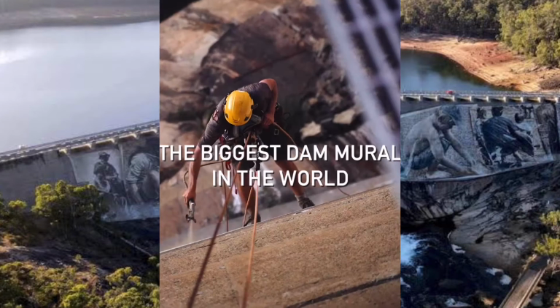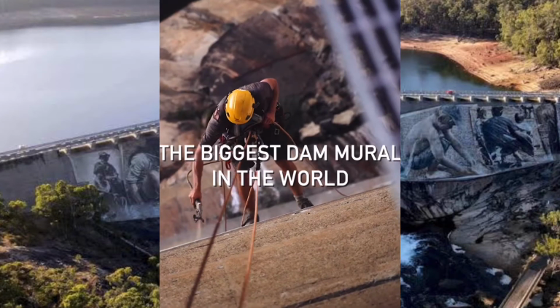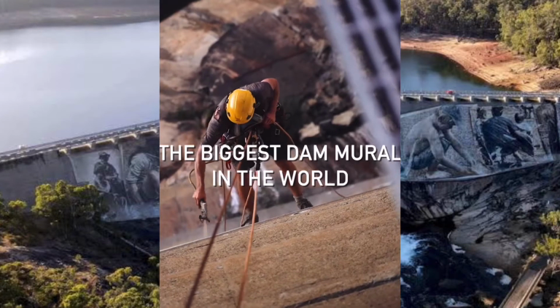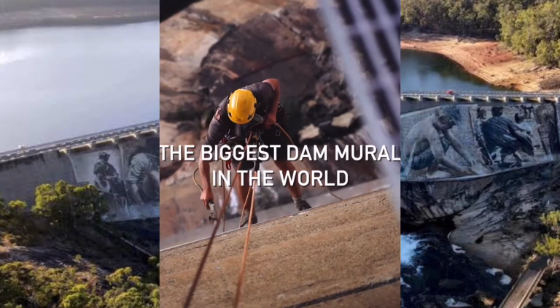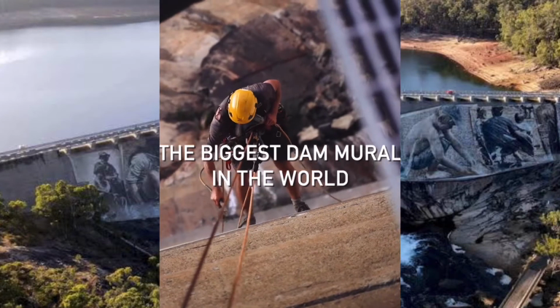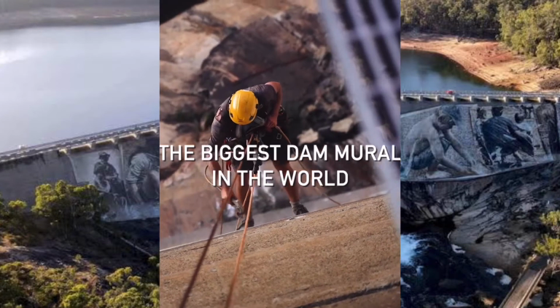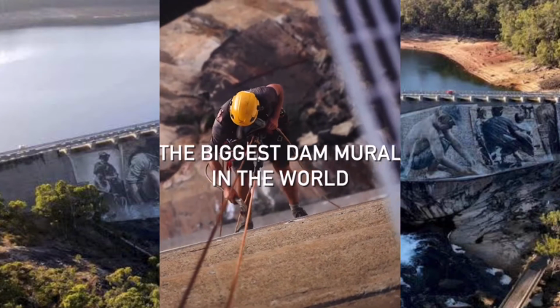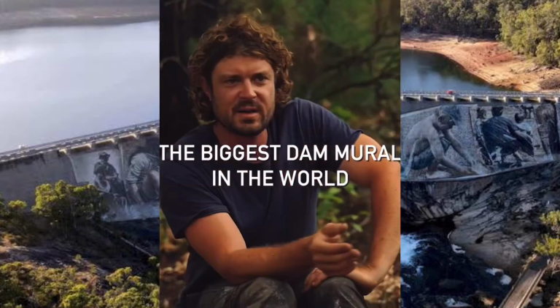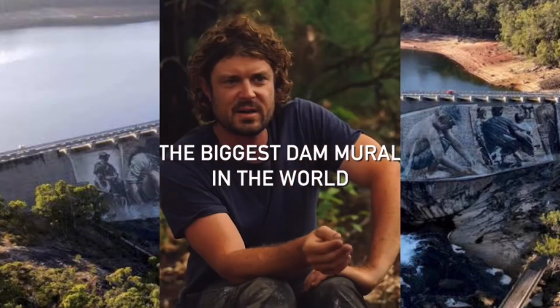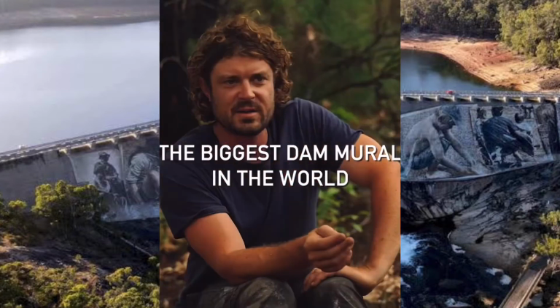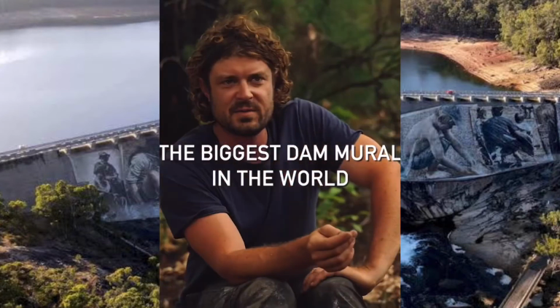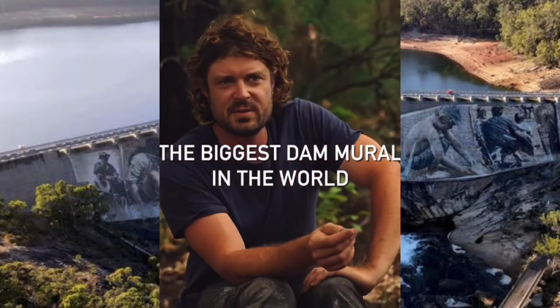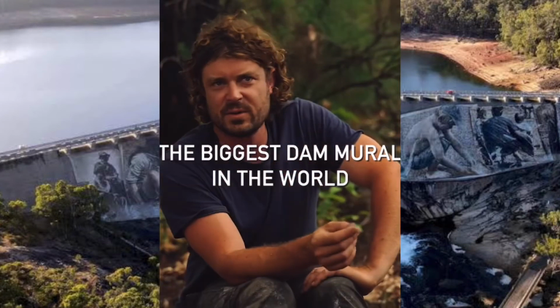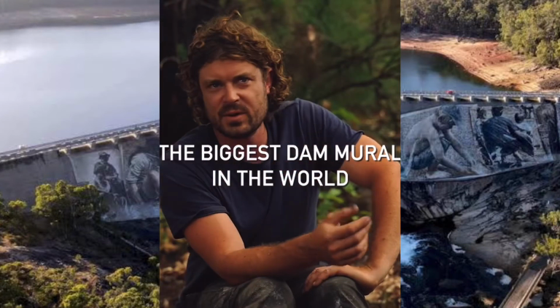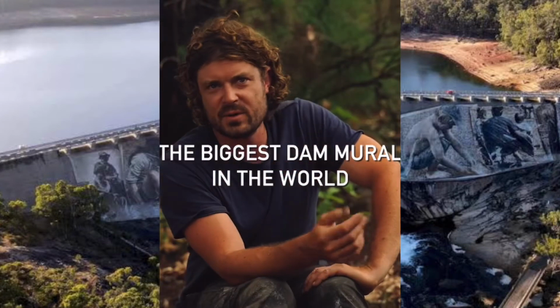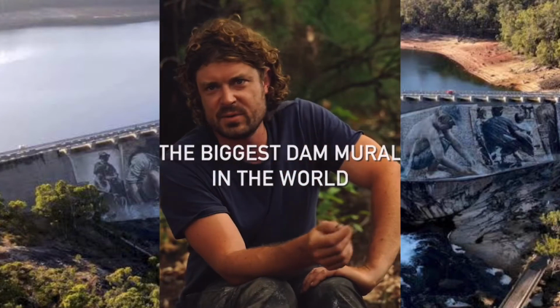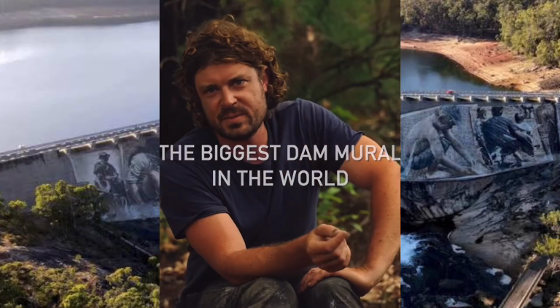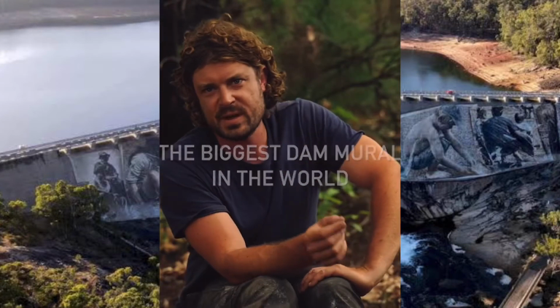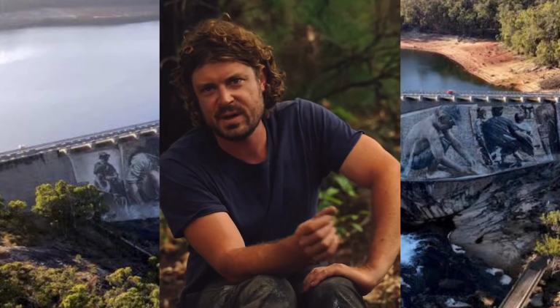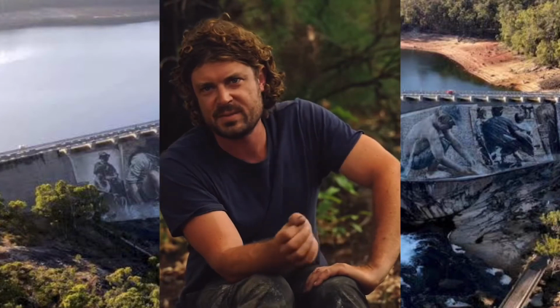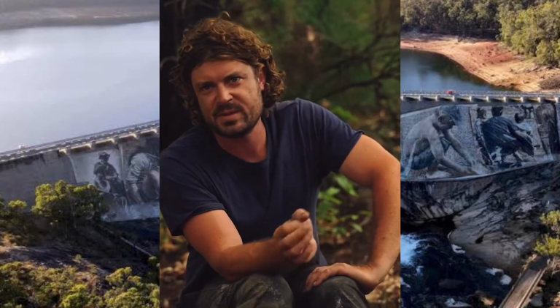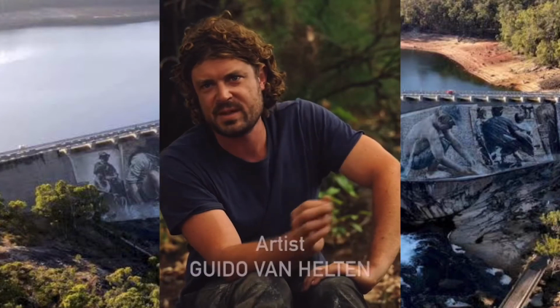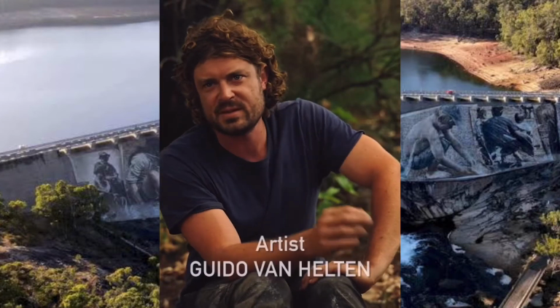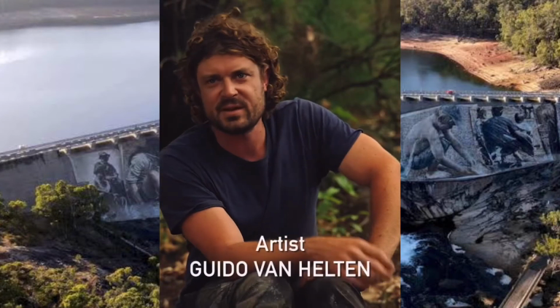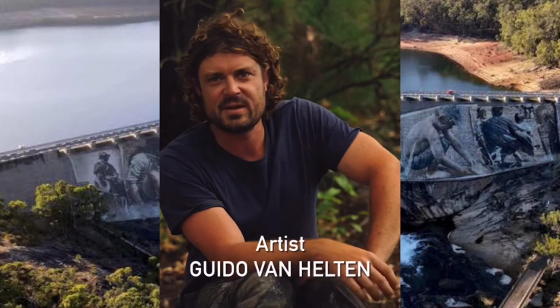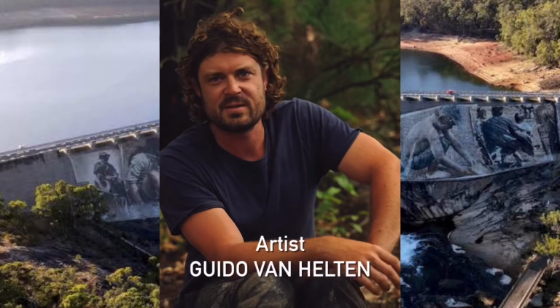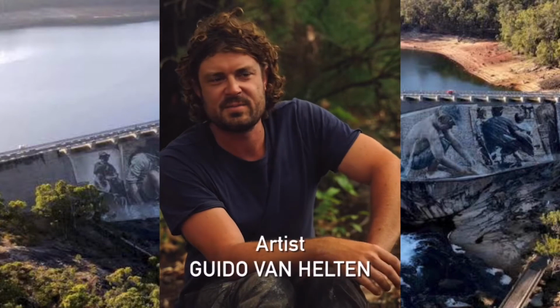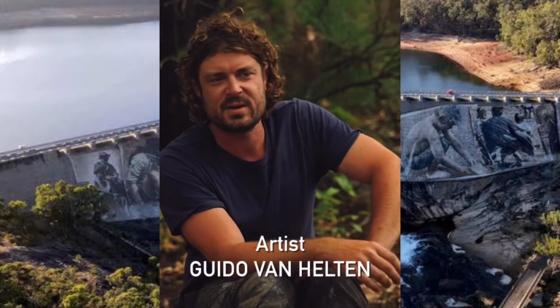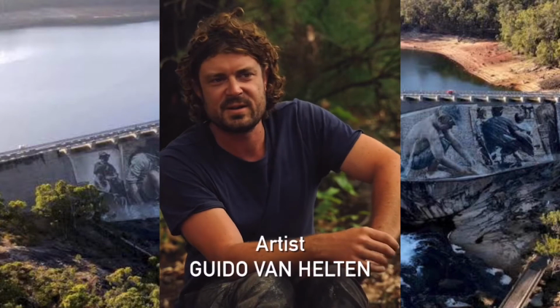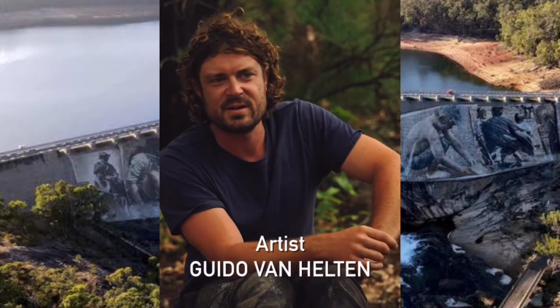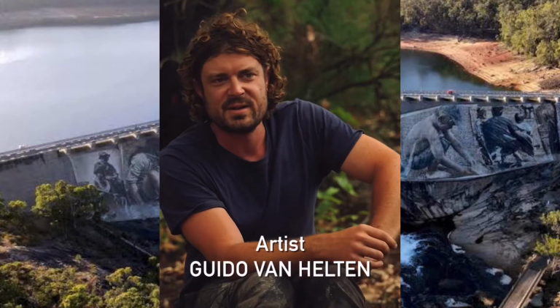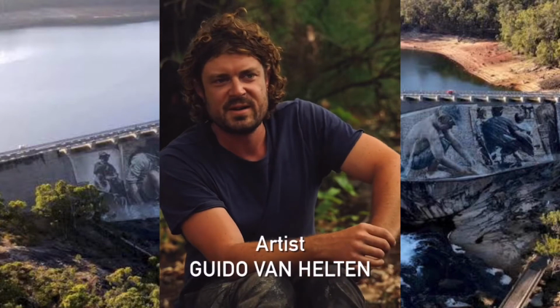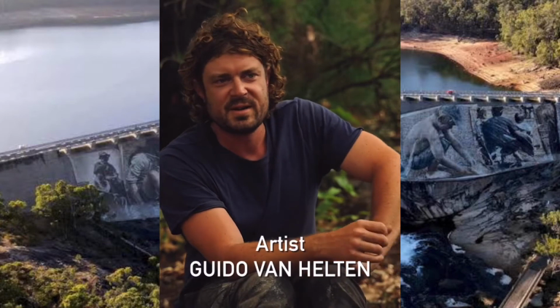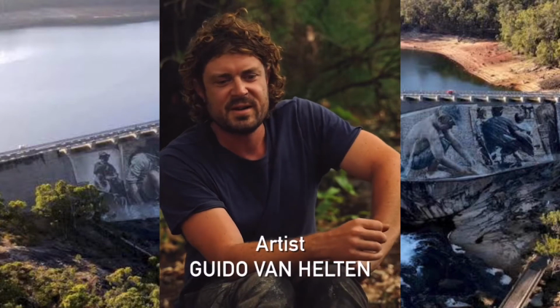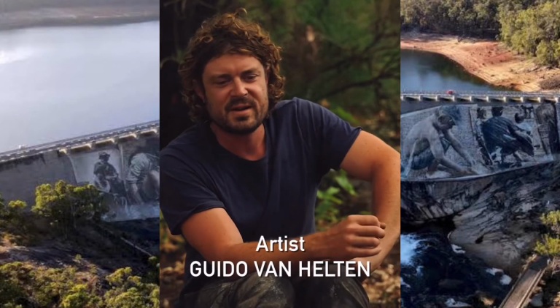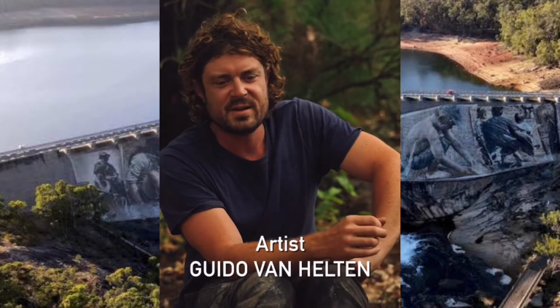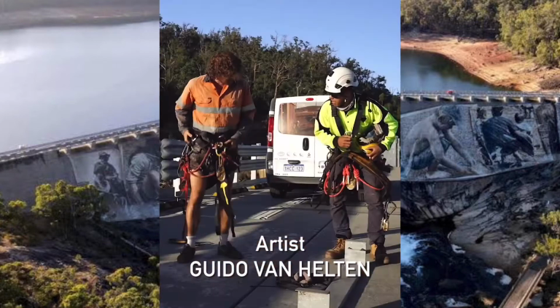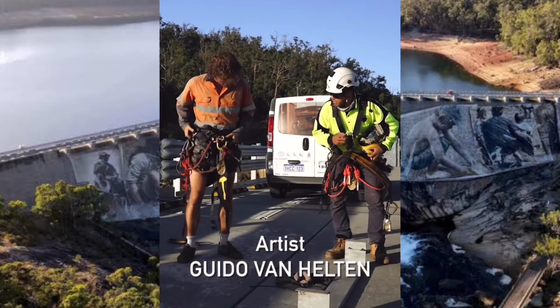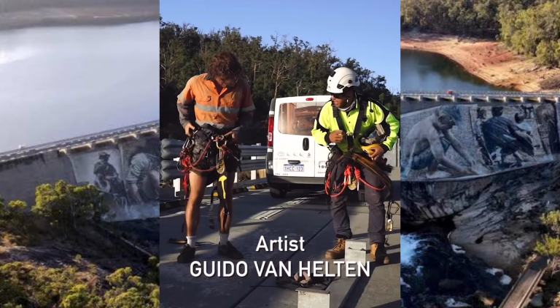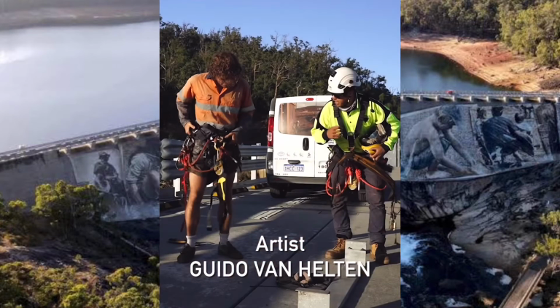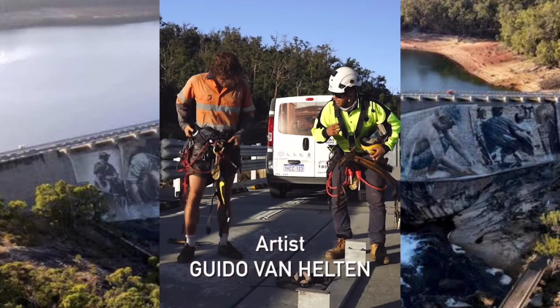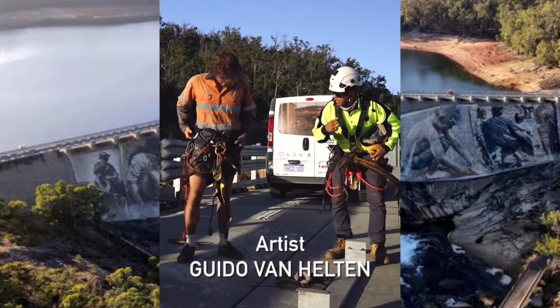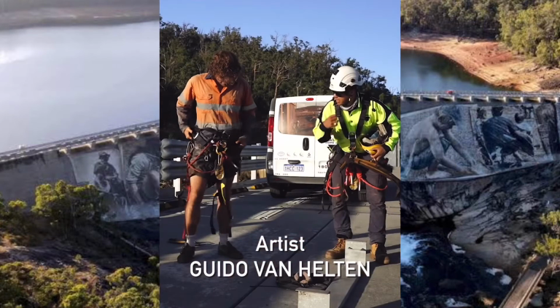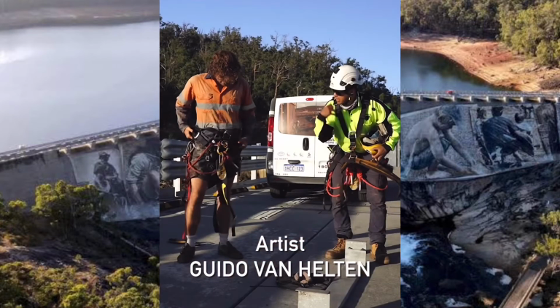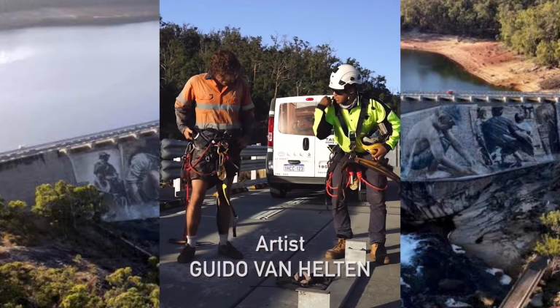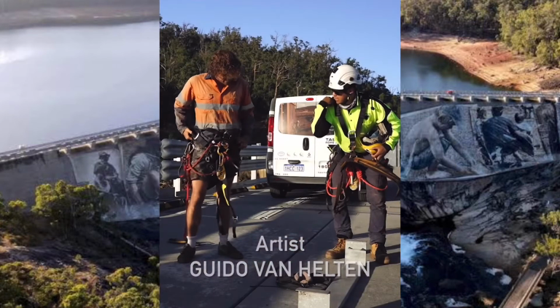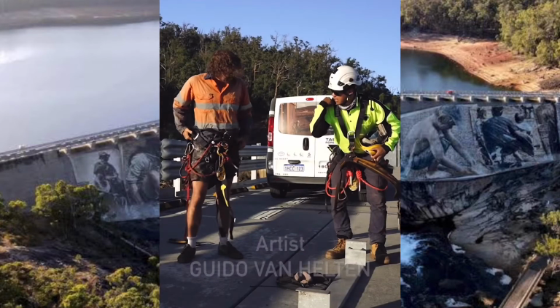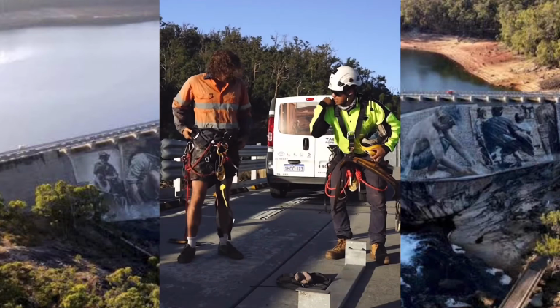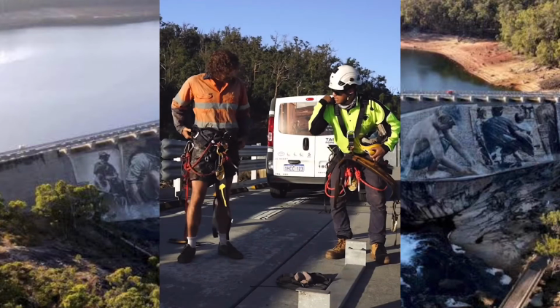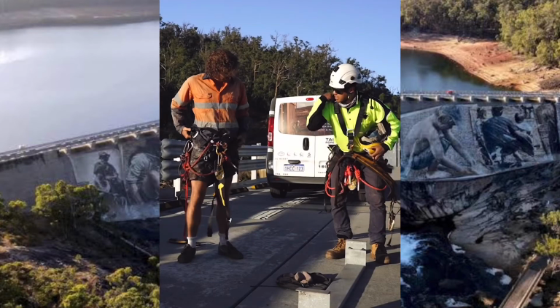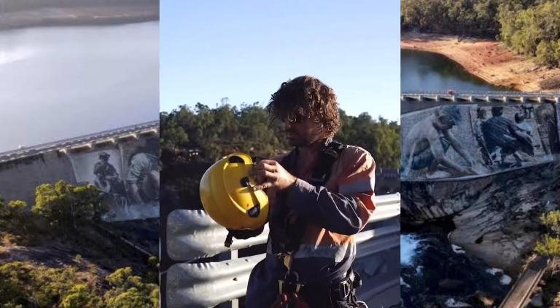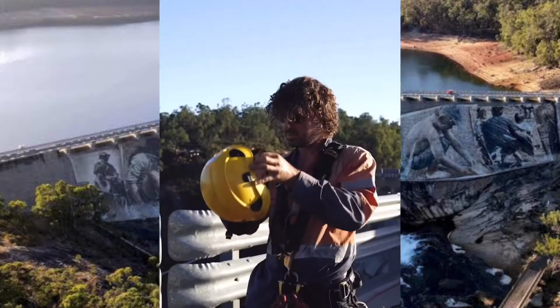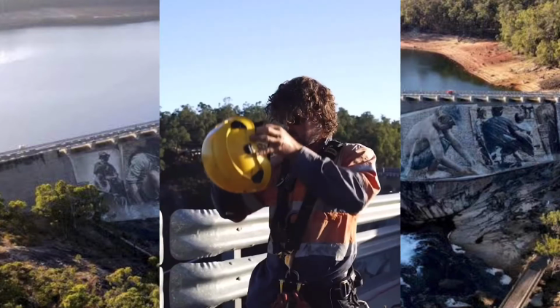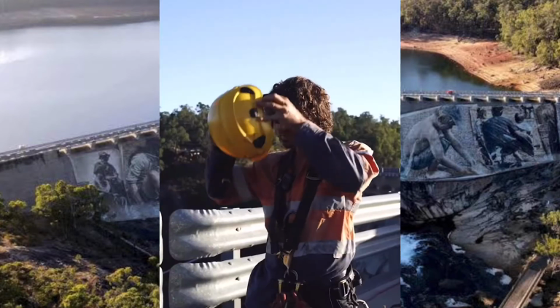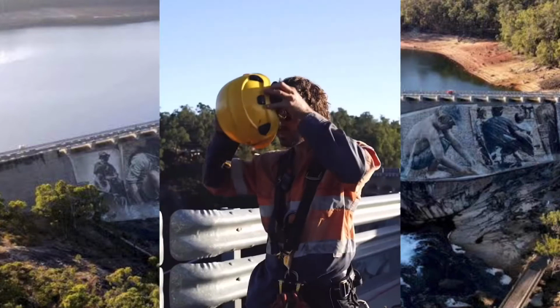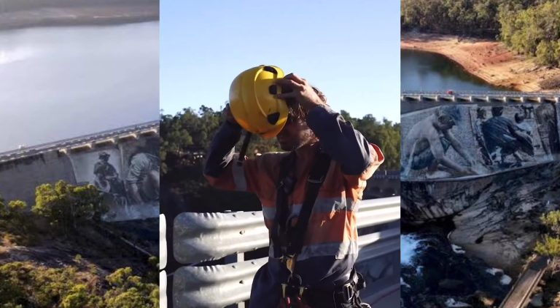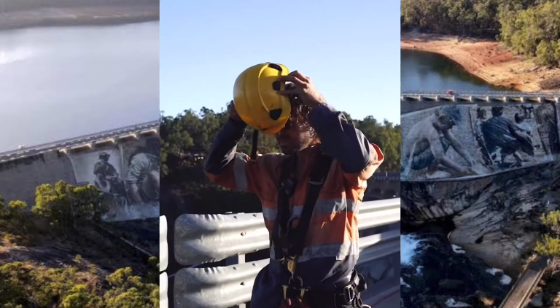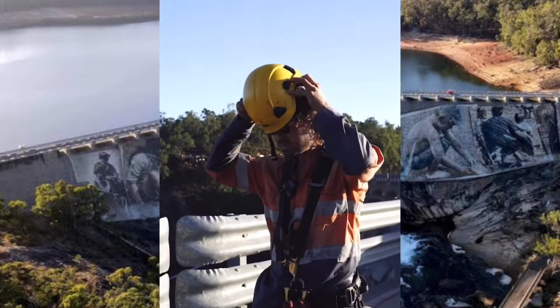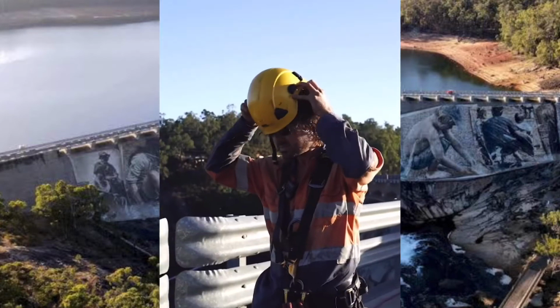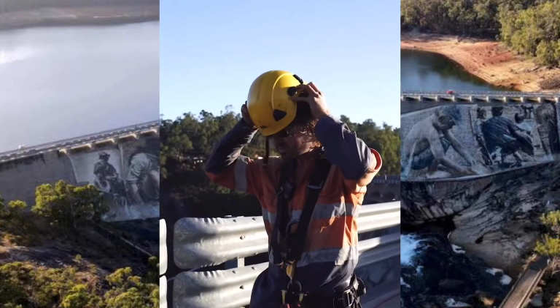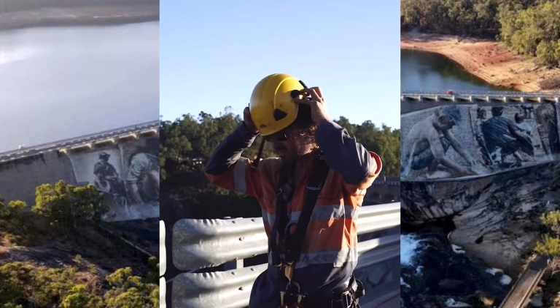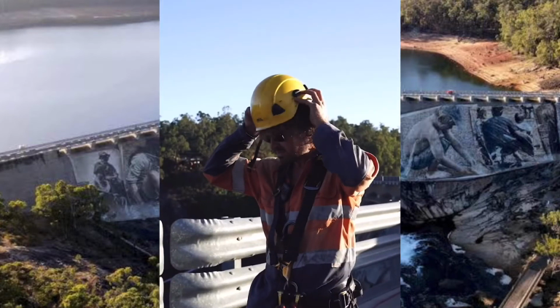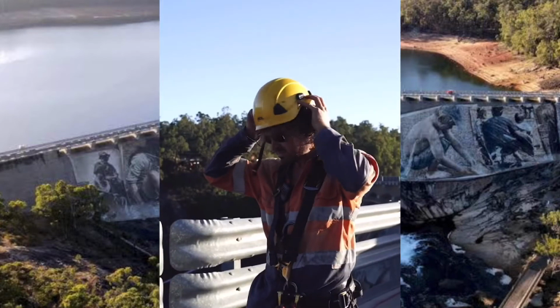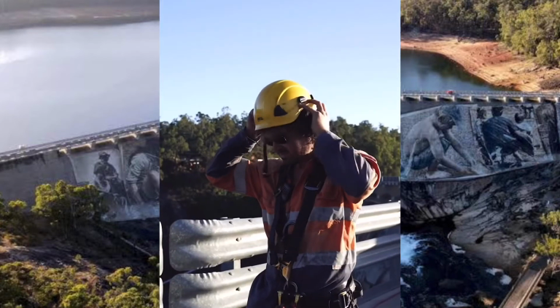At the start I never thought I would be abseiling down it, but I knew that was the step that needed to happen to achieve the goal.